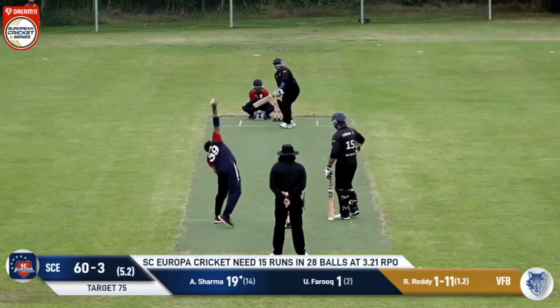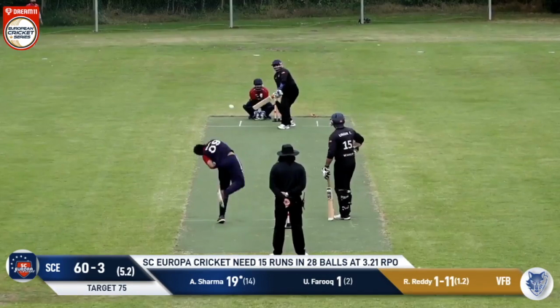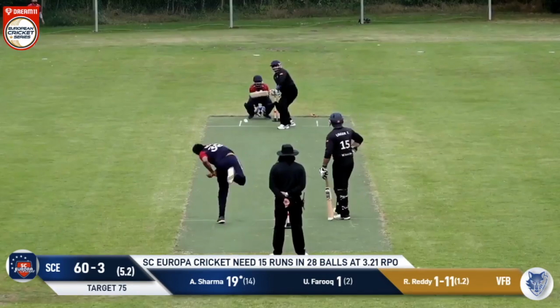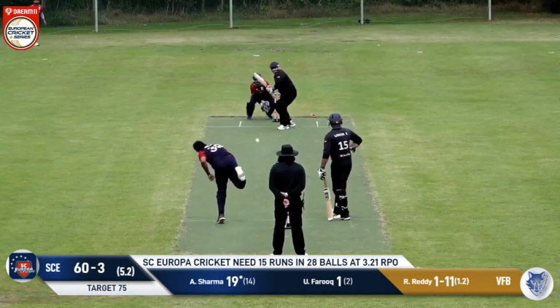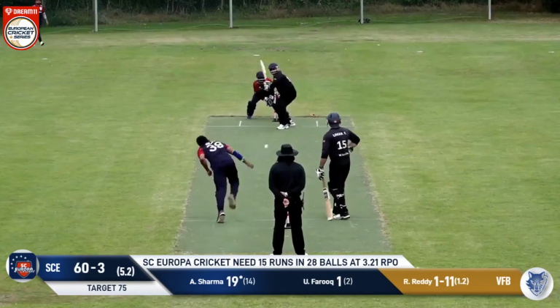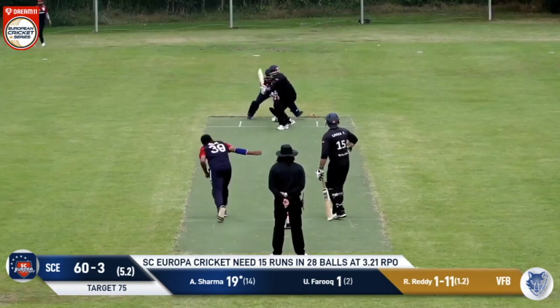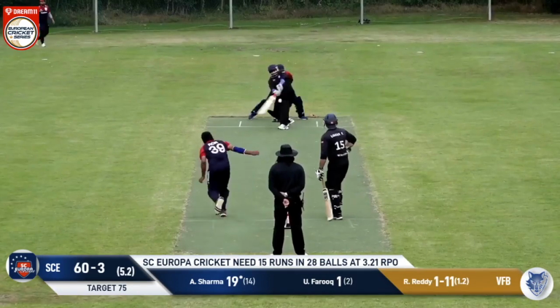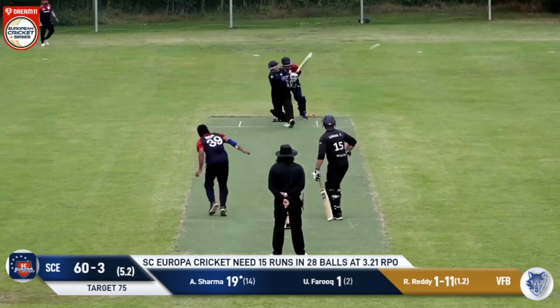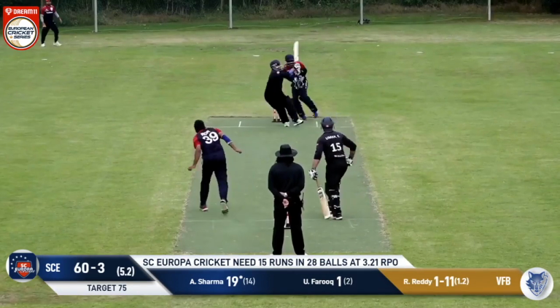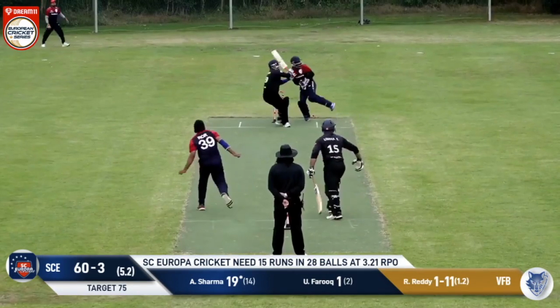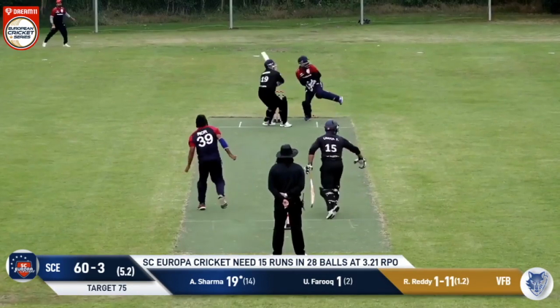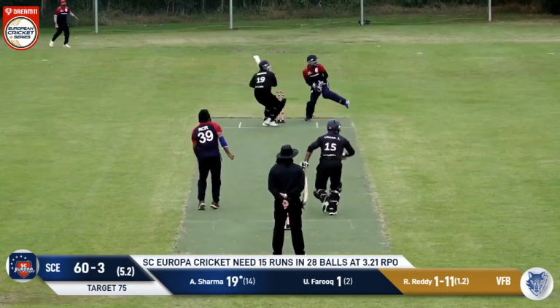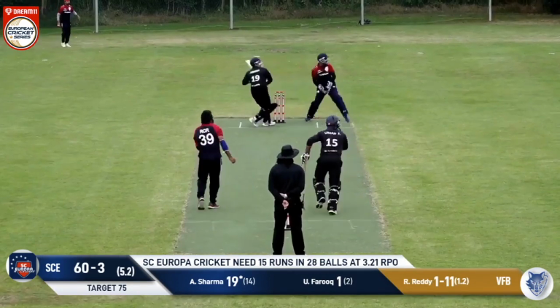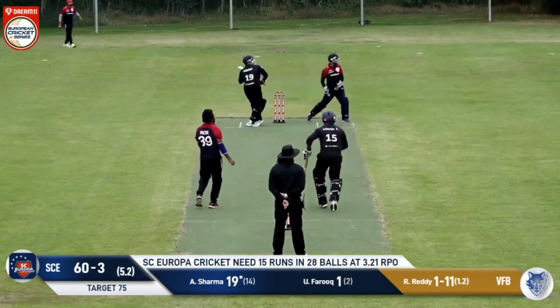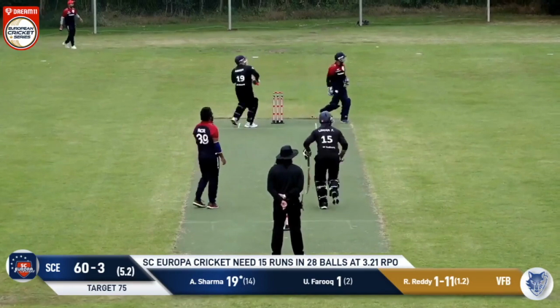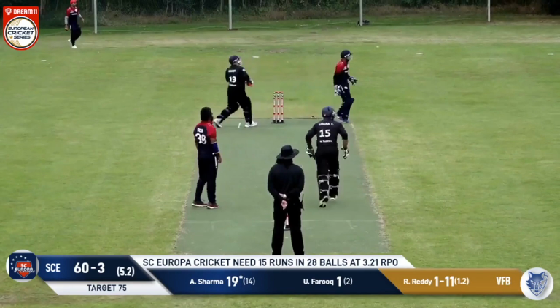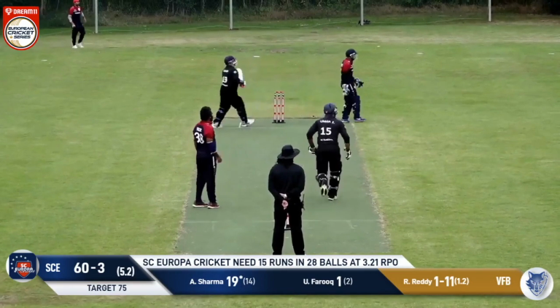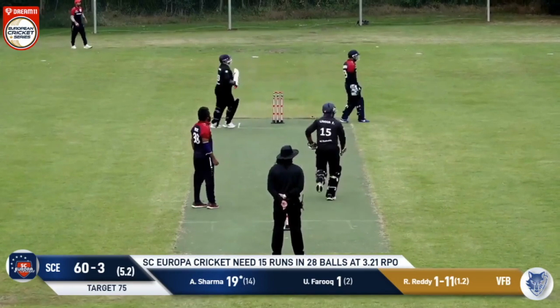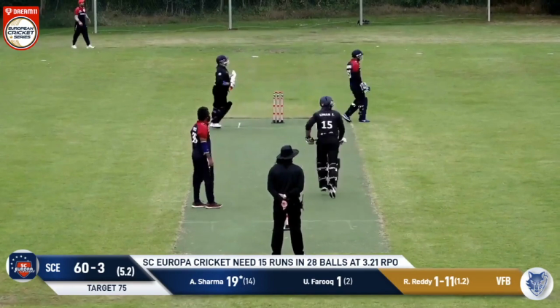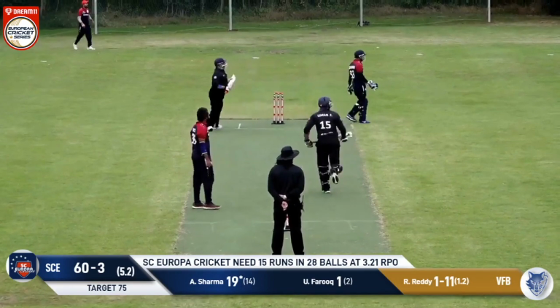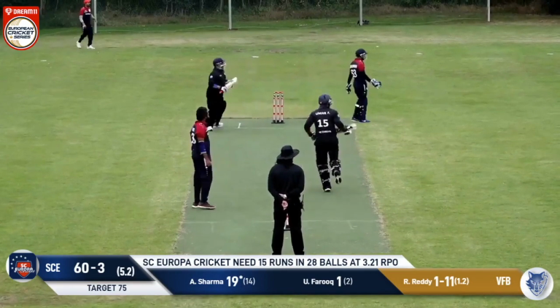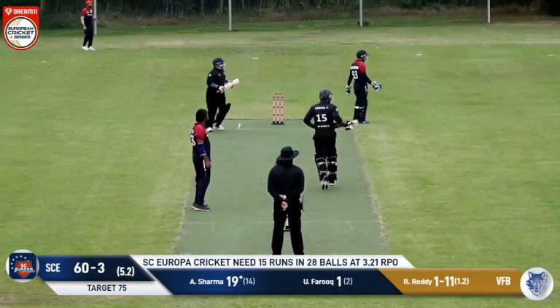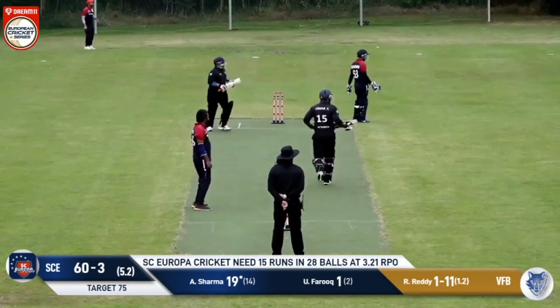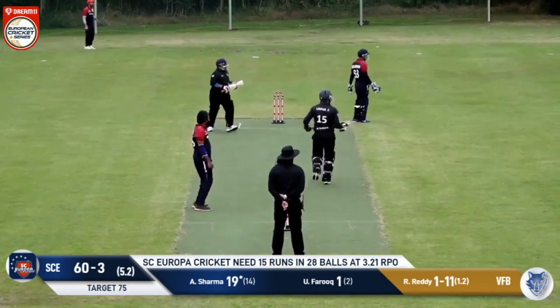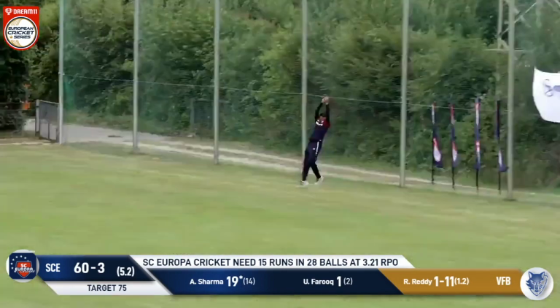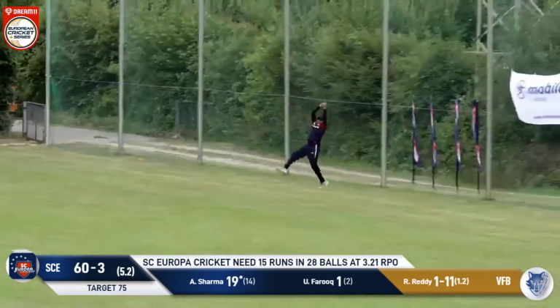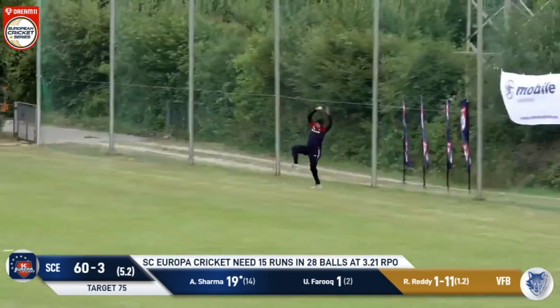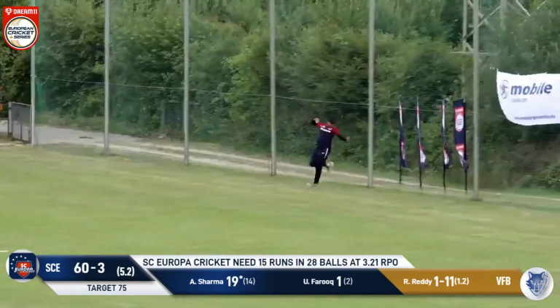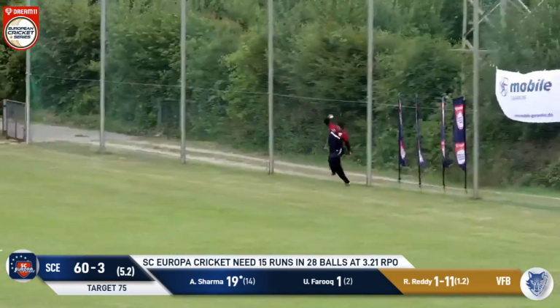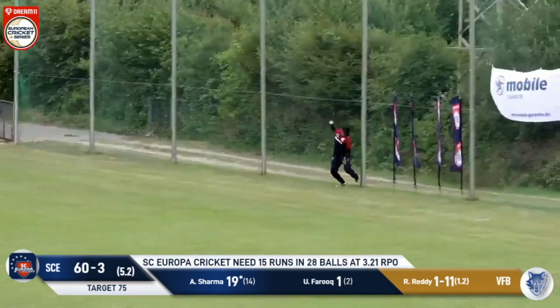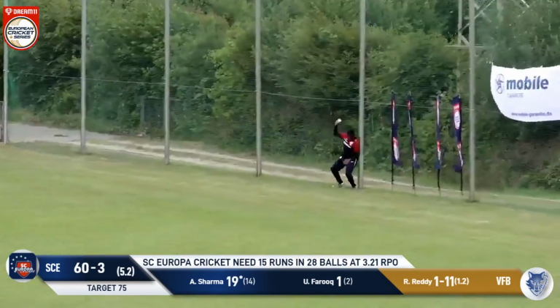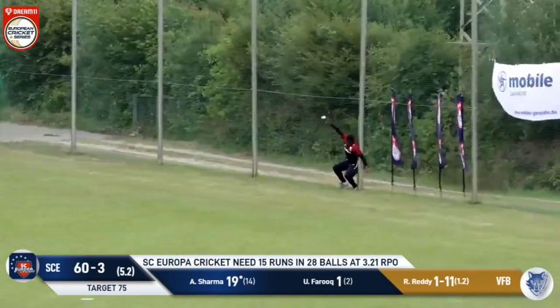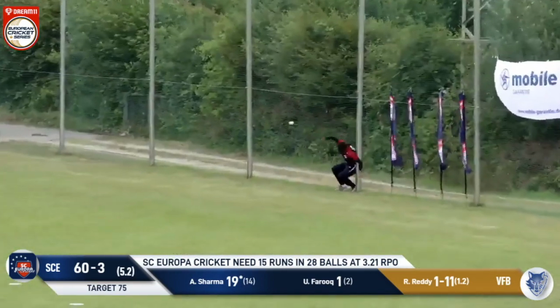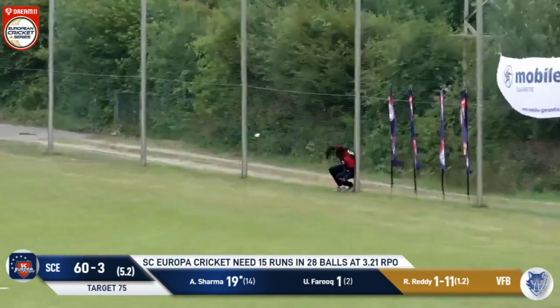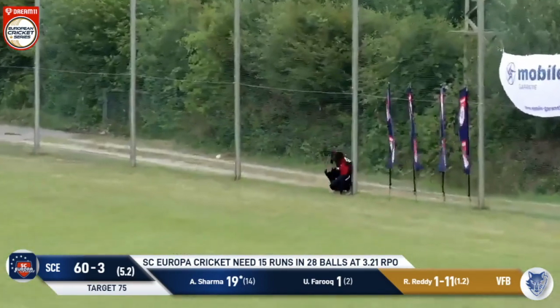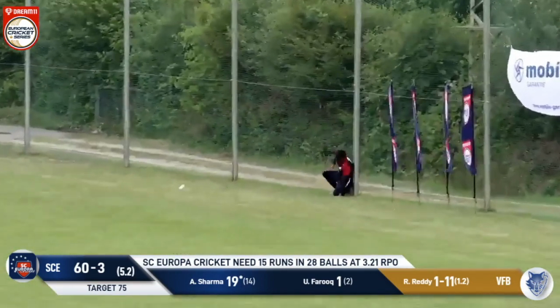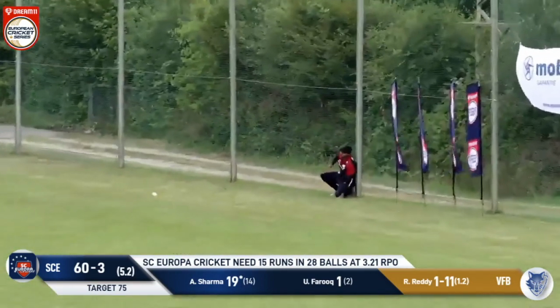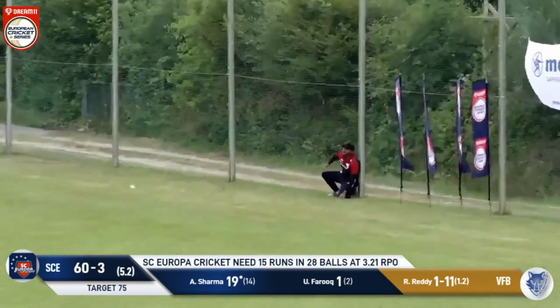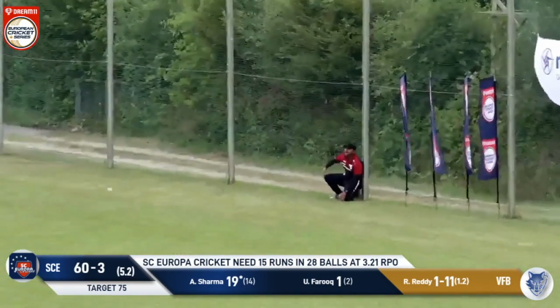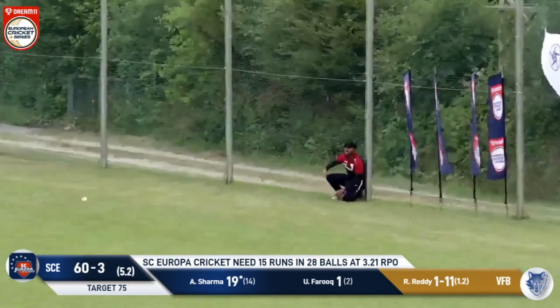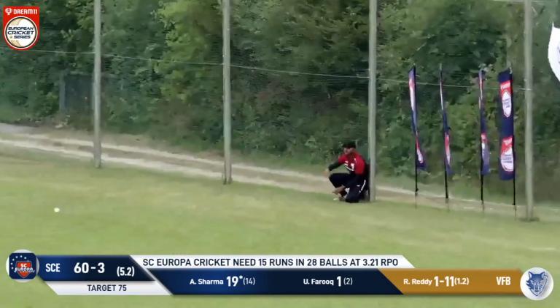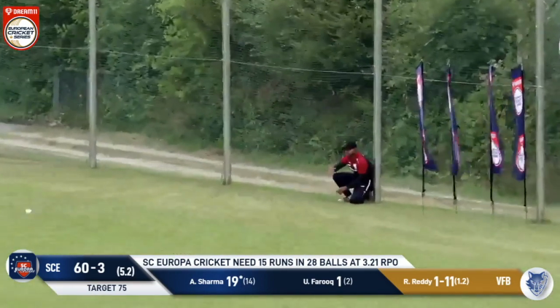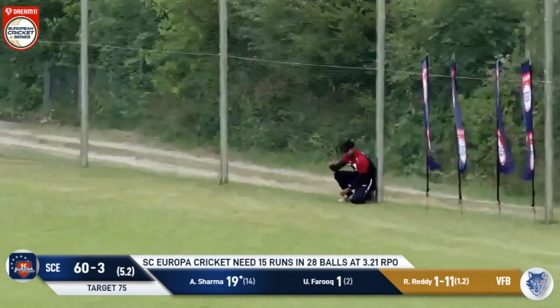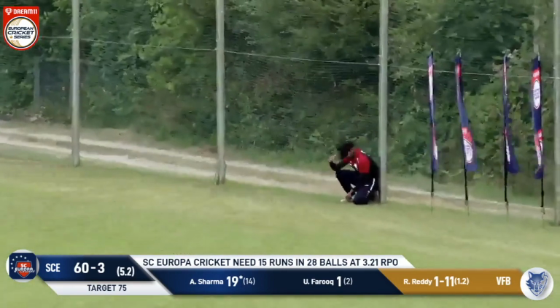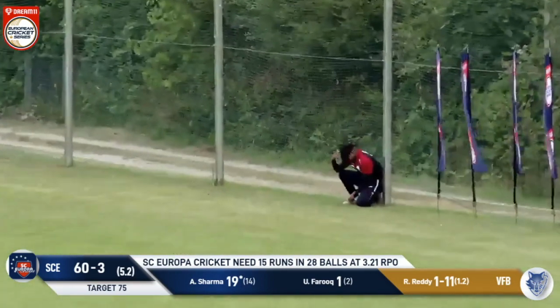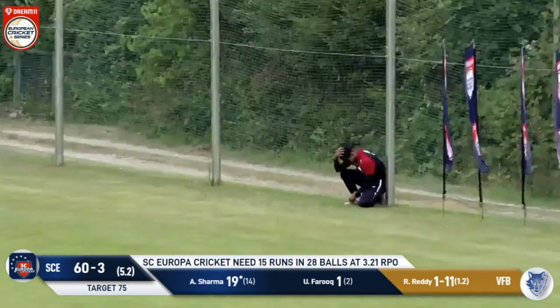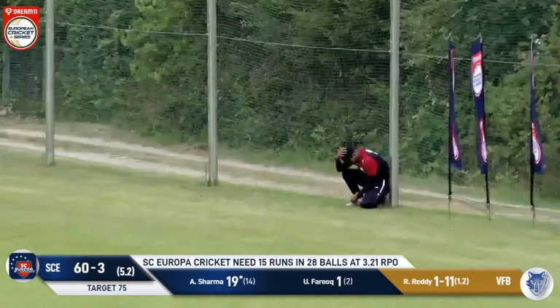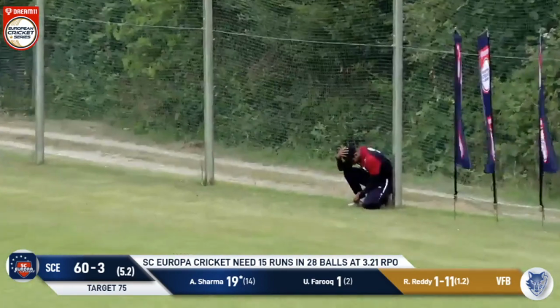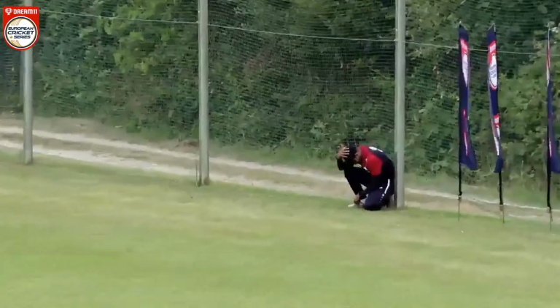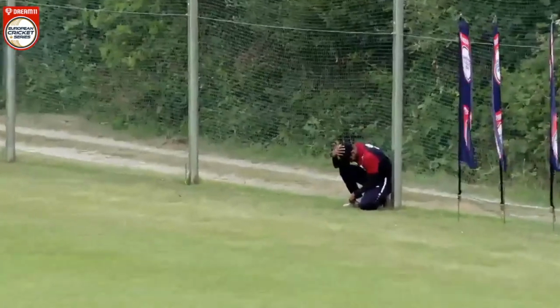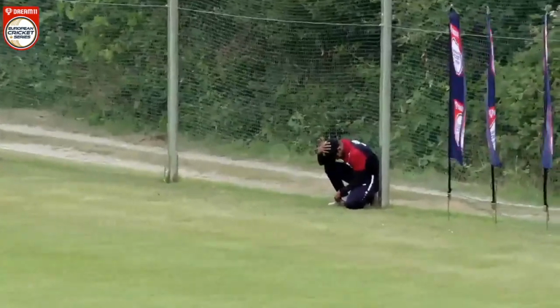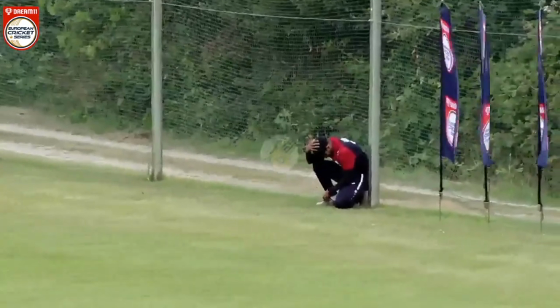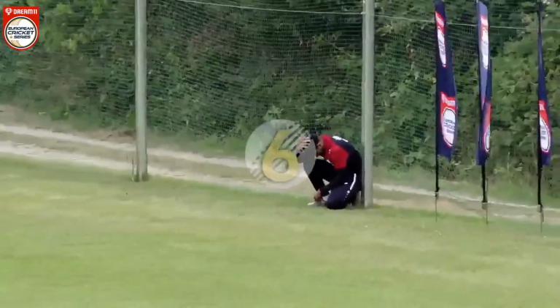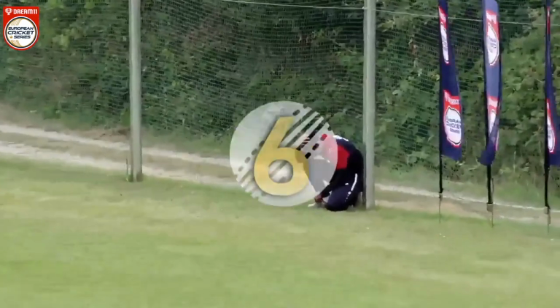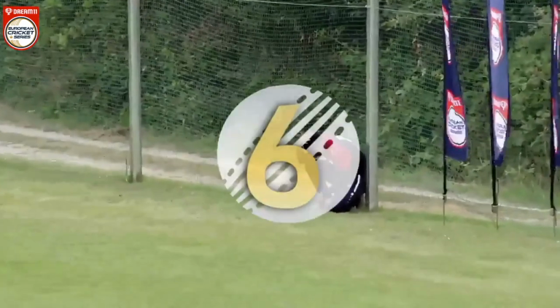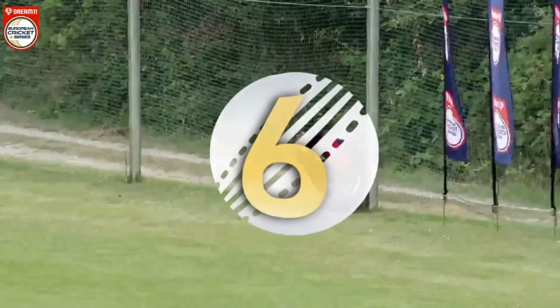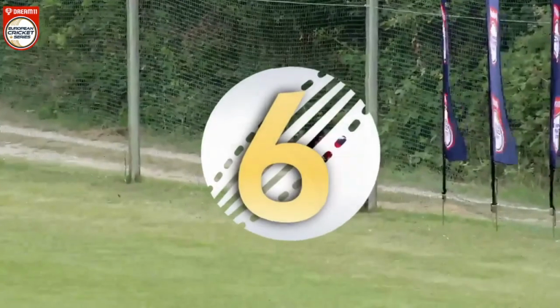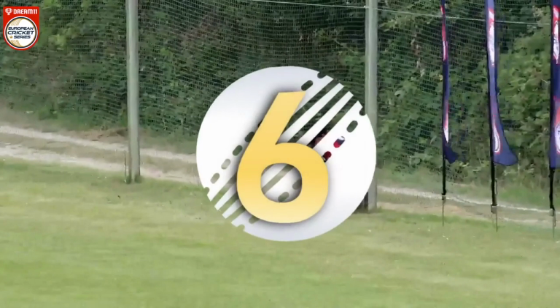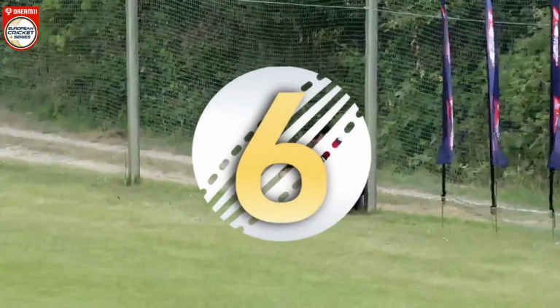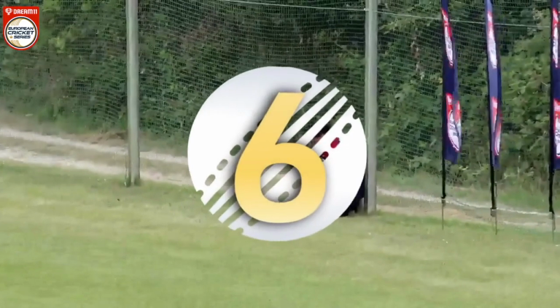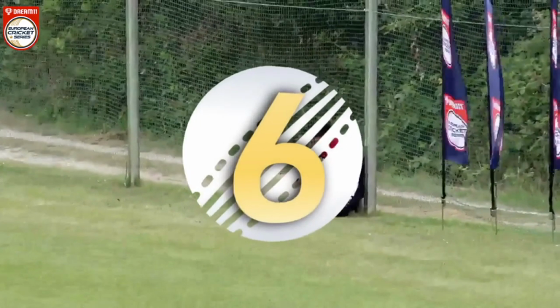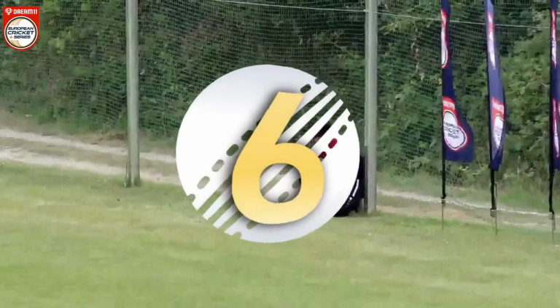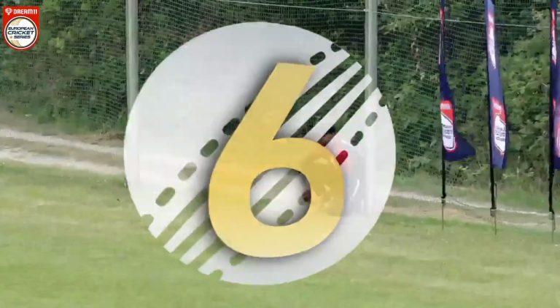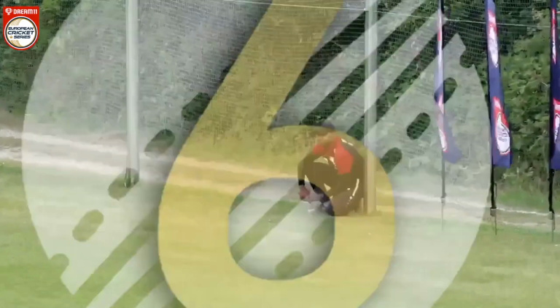Bowler in again and this is a little straight. It pitched on middle and leg but it's picked off. And it's a catch — oh, he dropped it! It's six runs, signaled by the umpire.